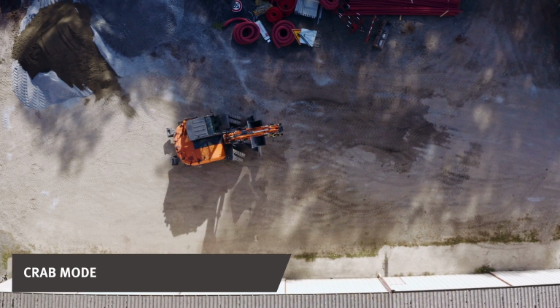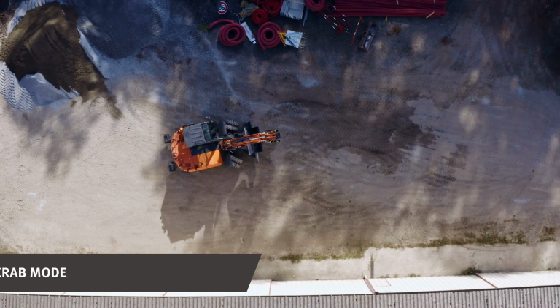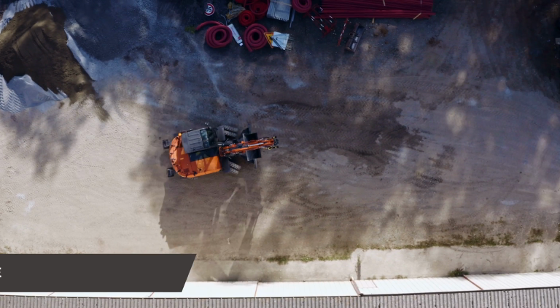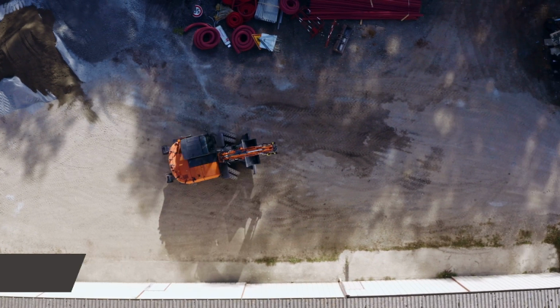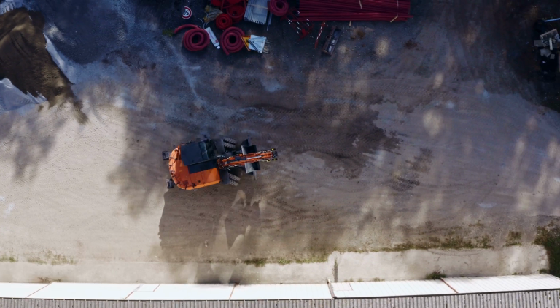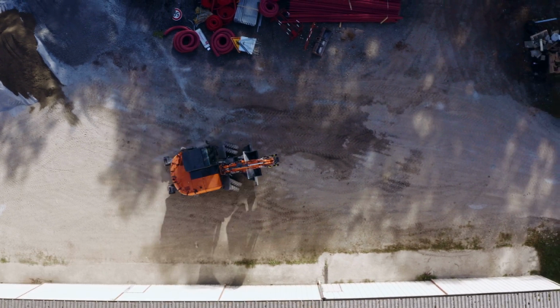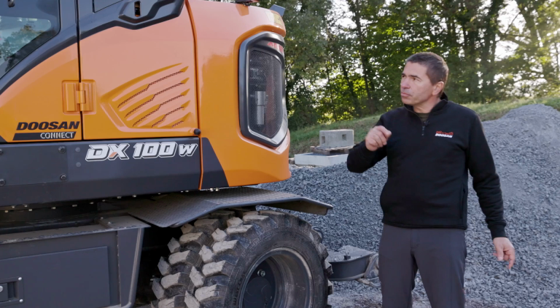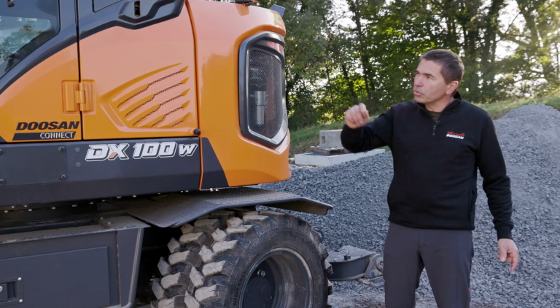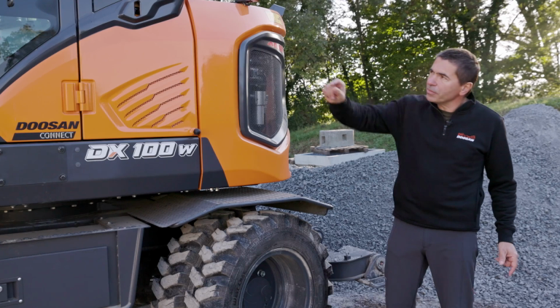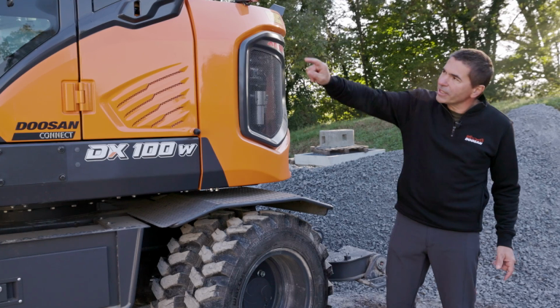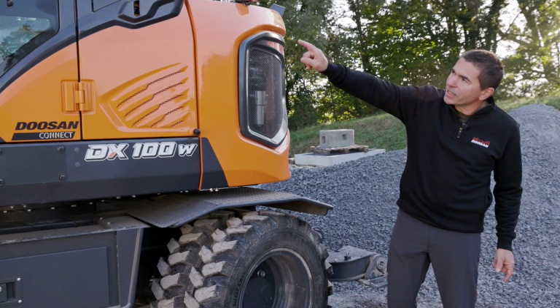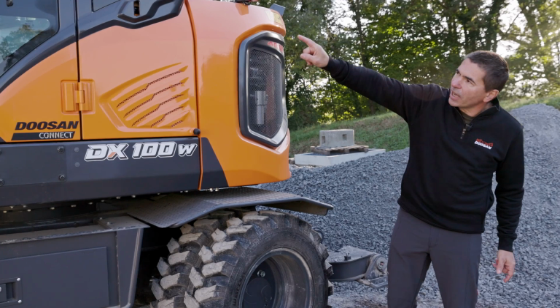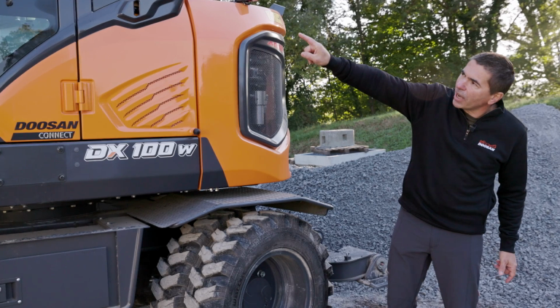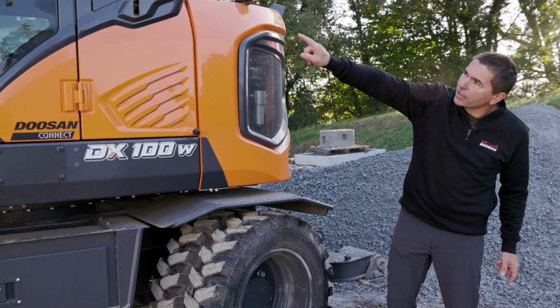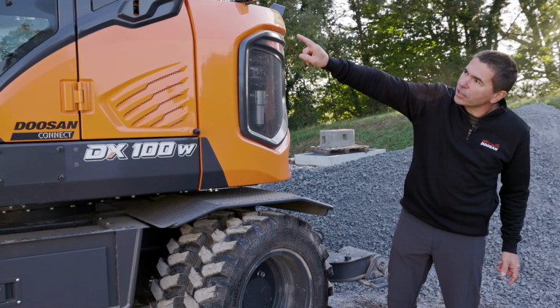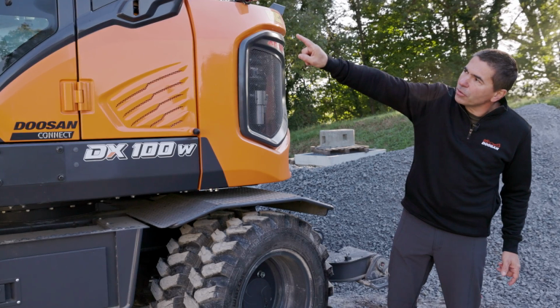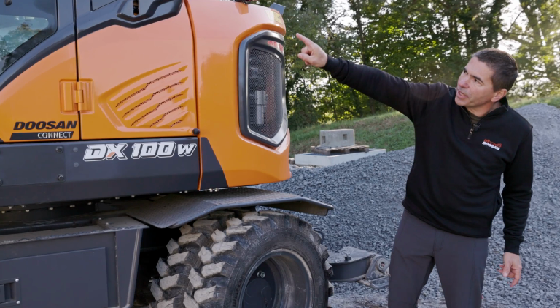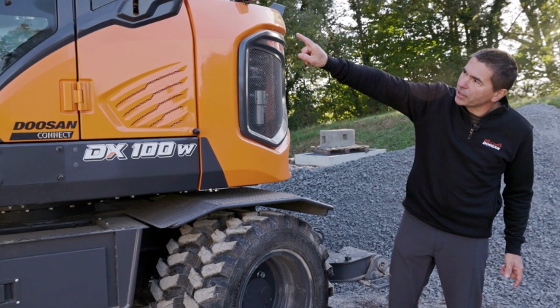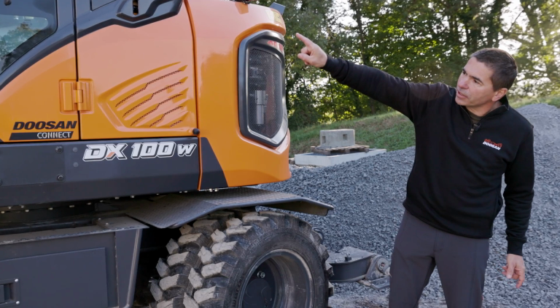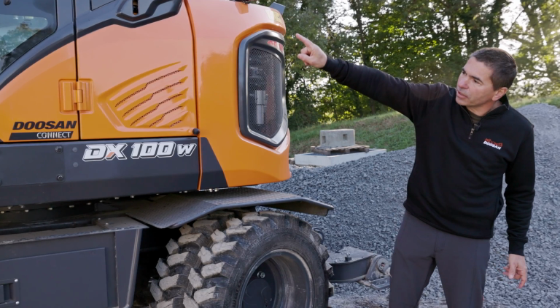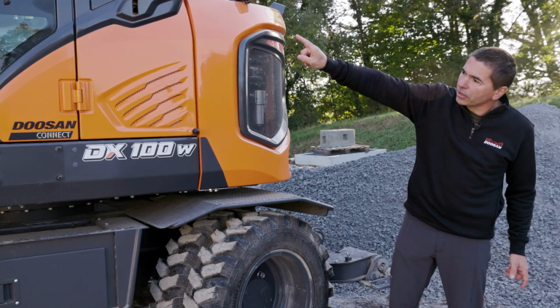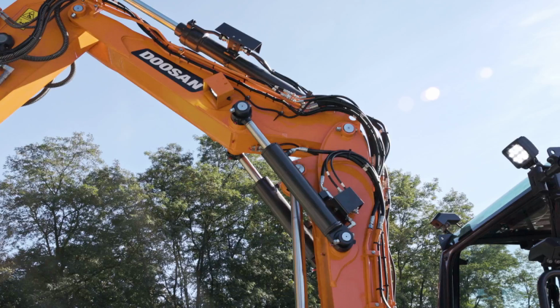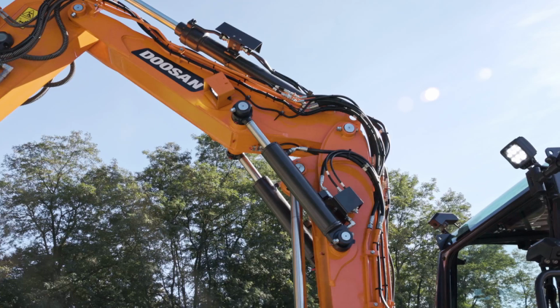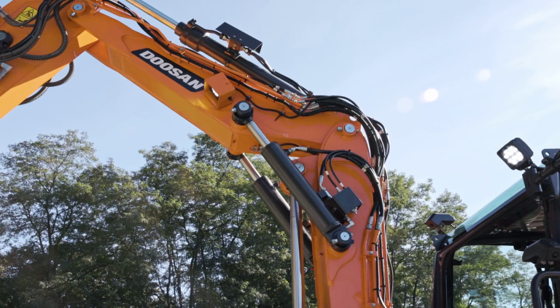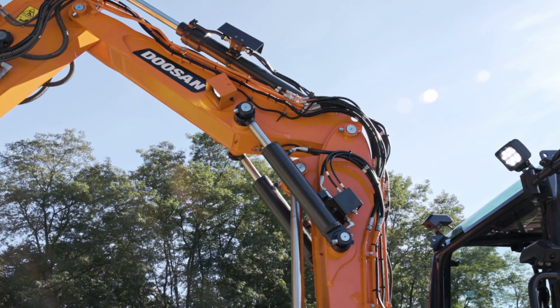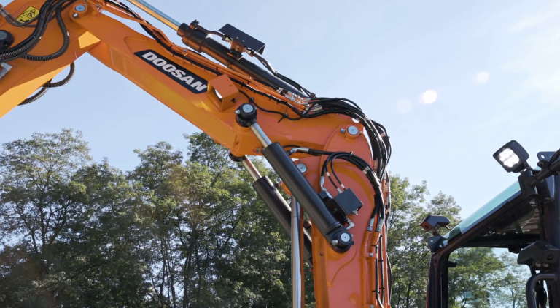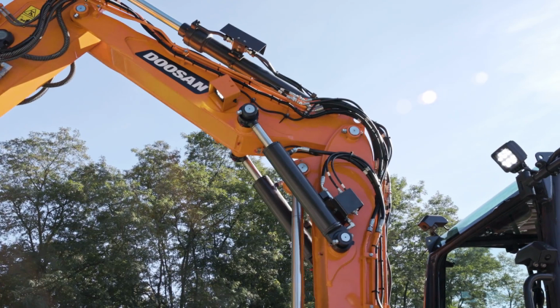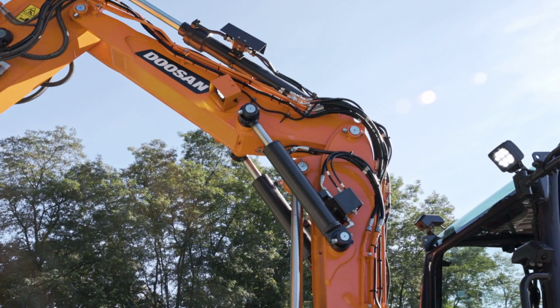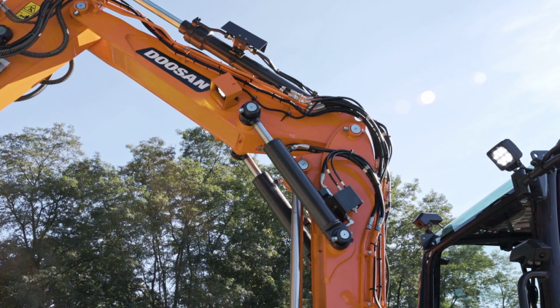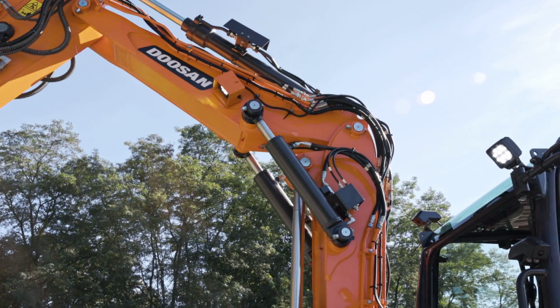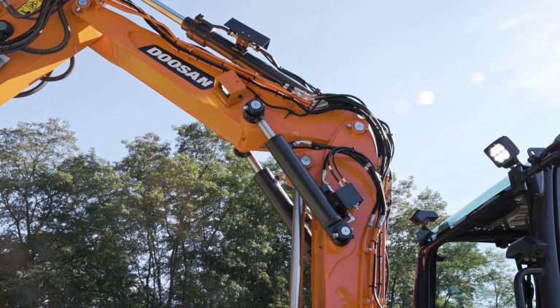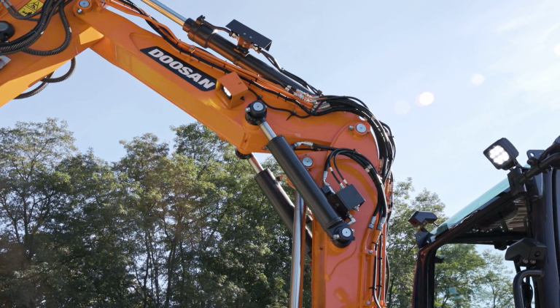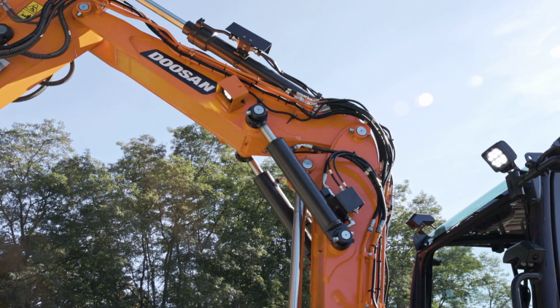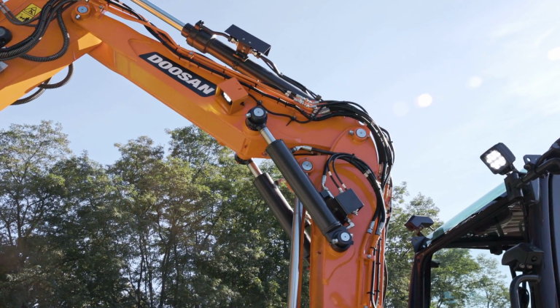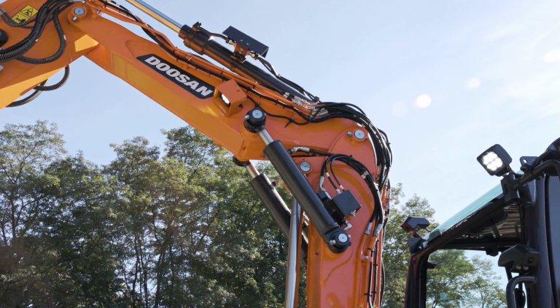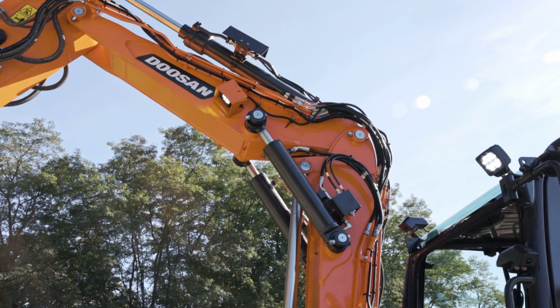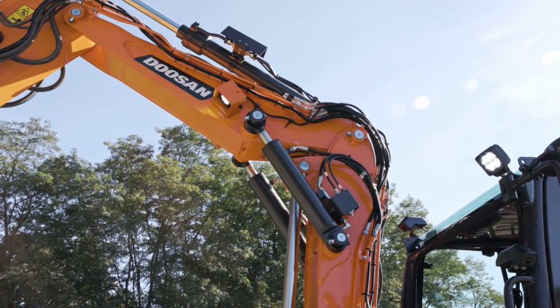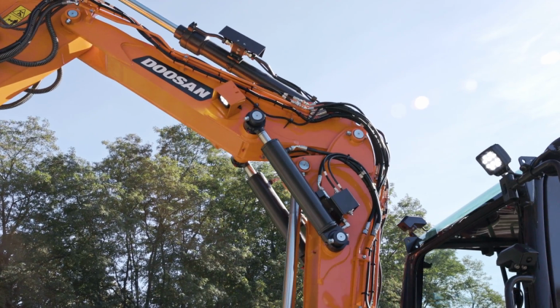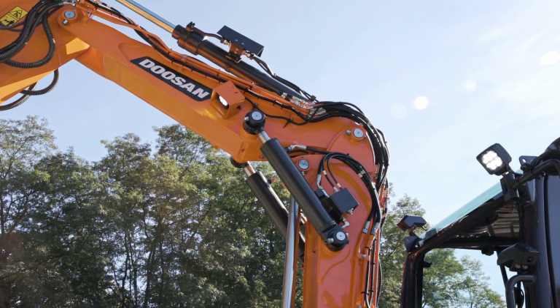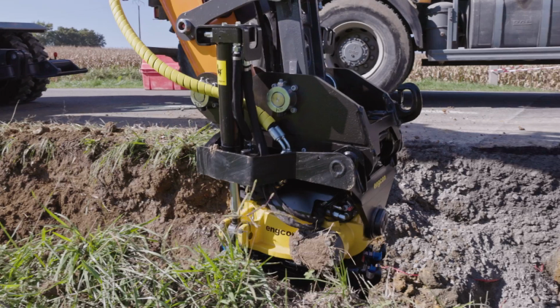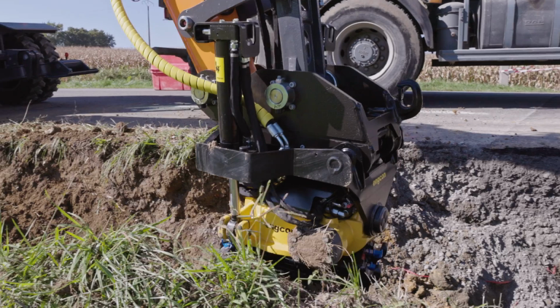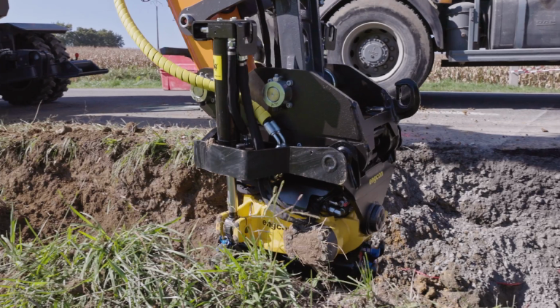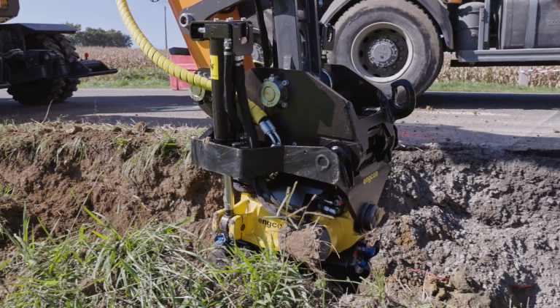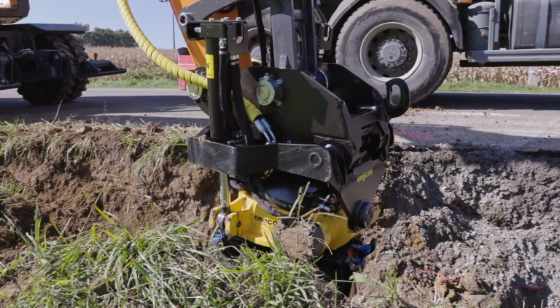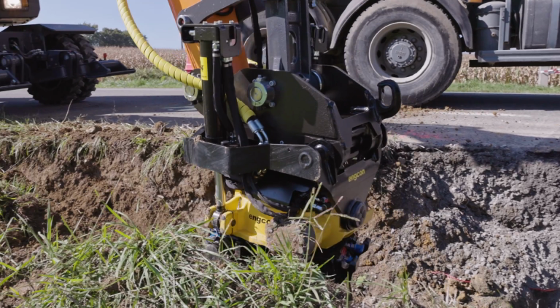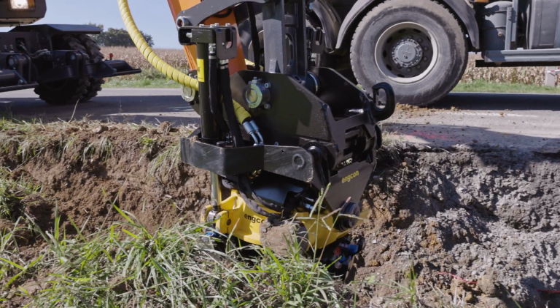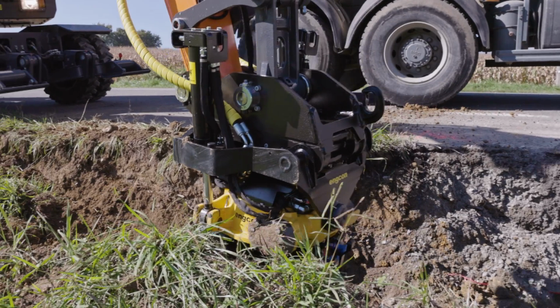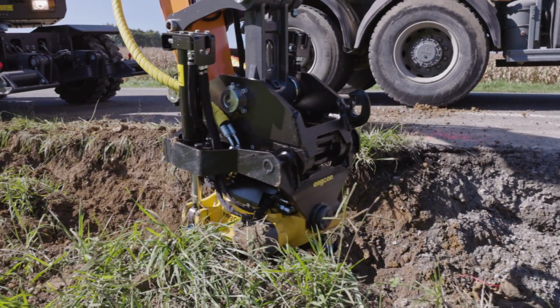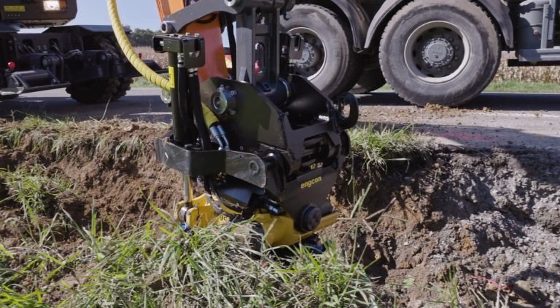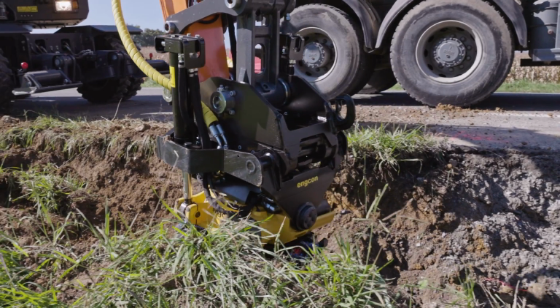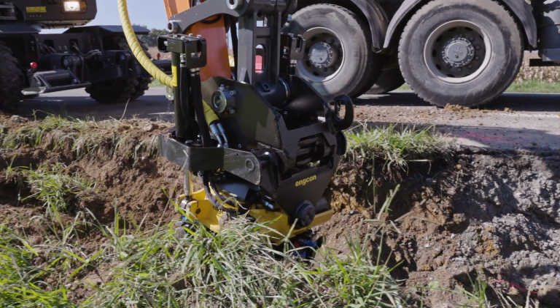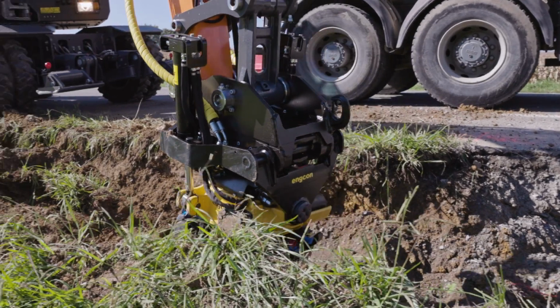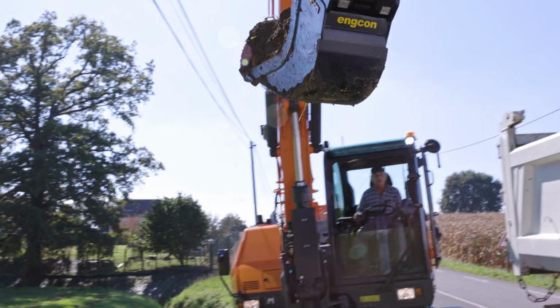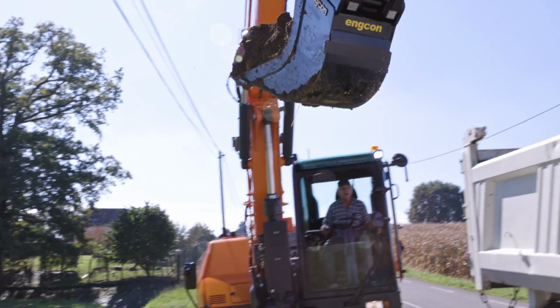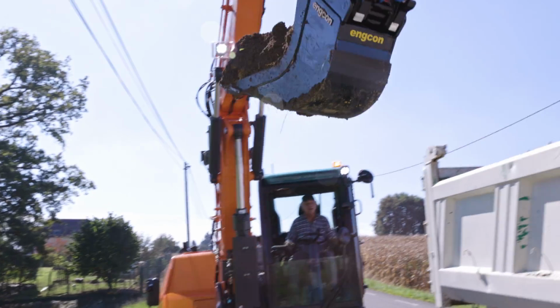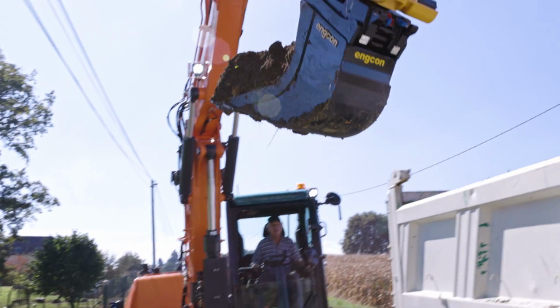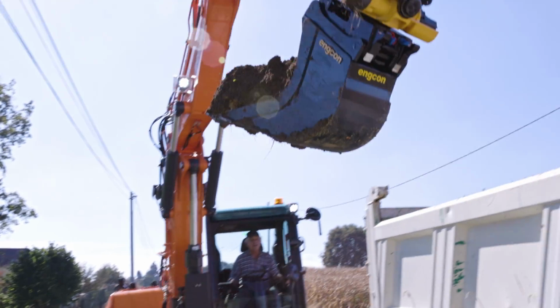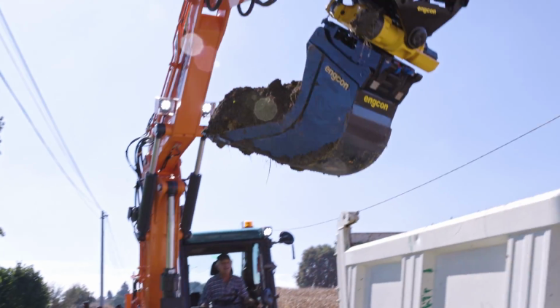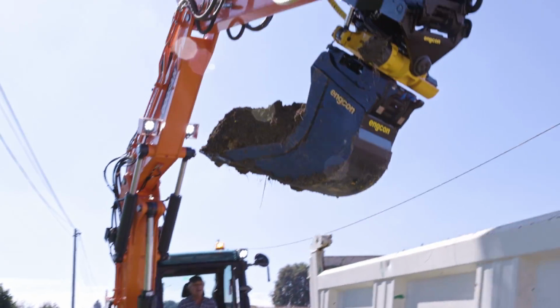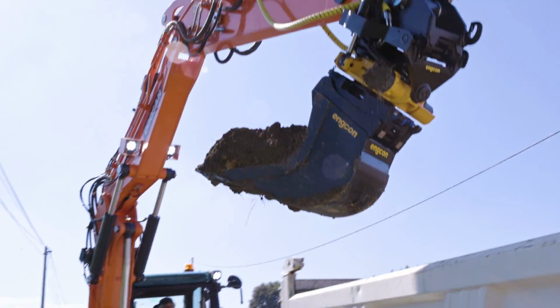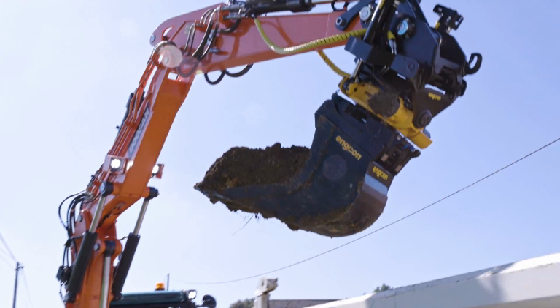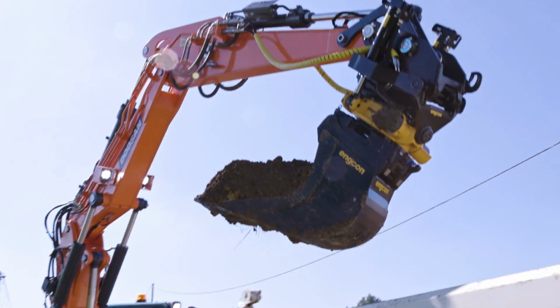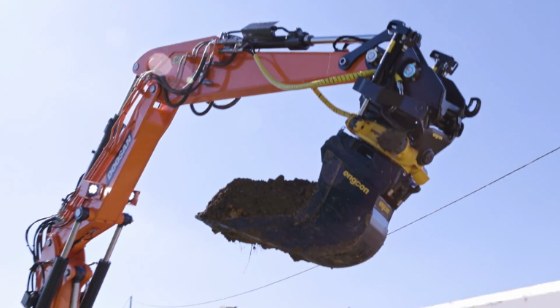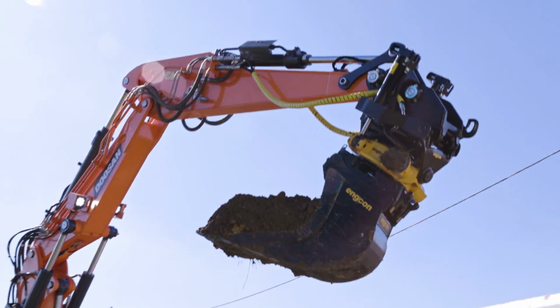Also, the boom is articulated to be able to position the machine as close as possible to the truck during loading.